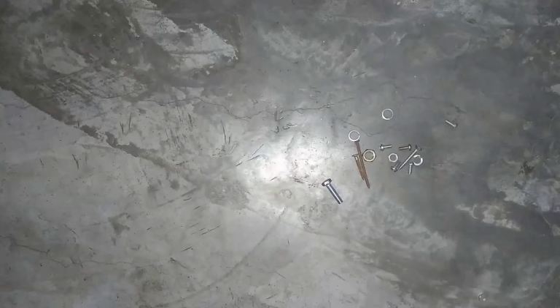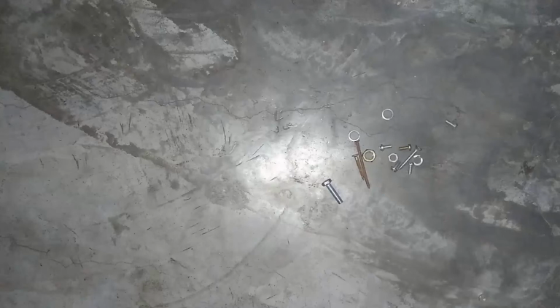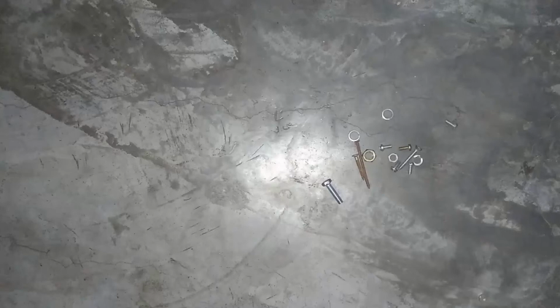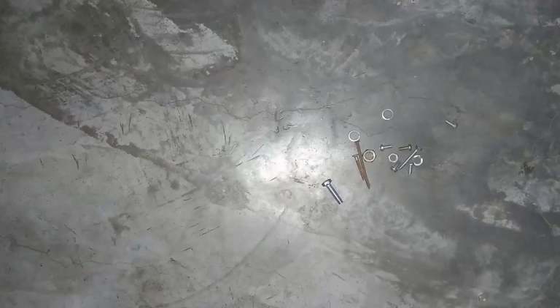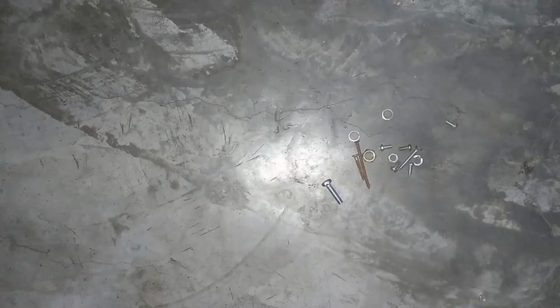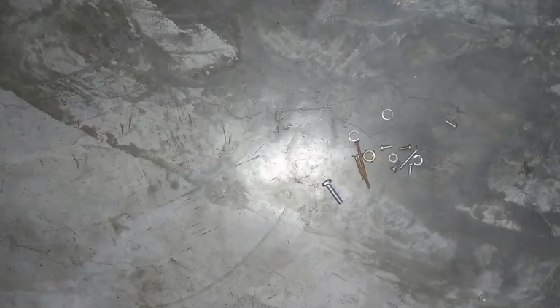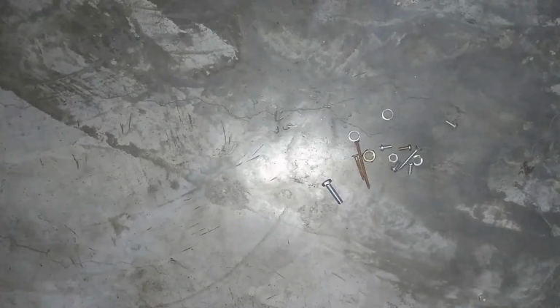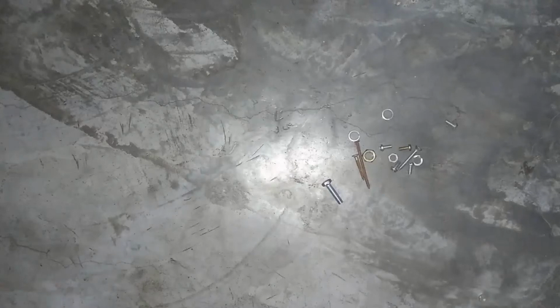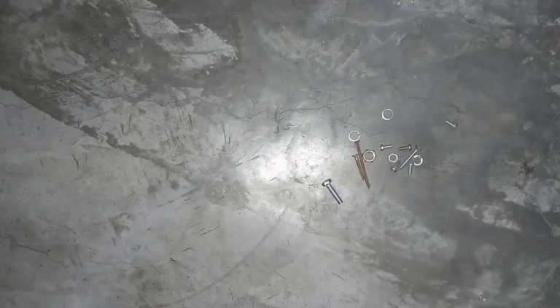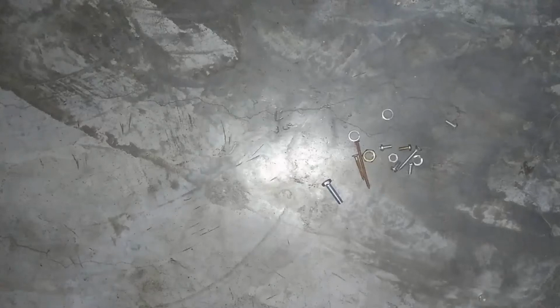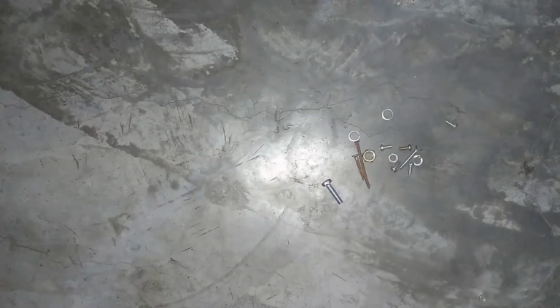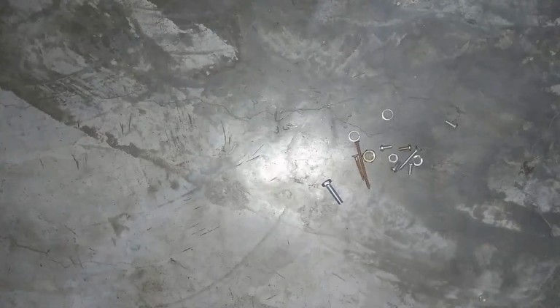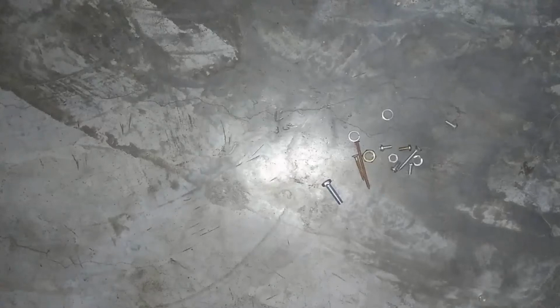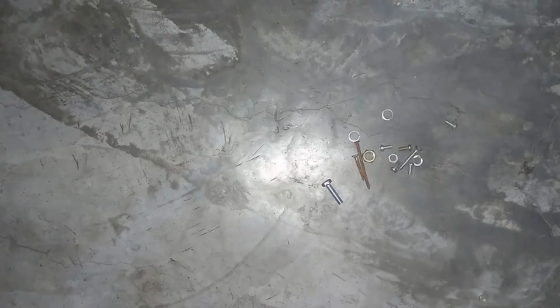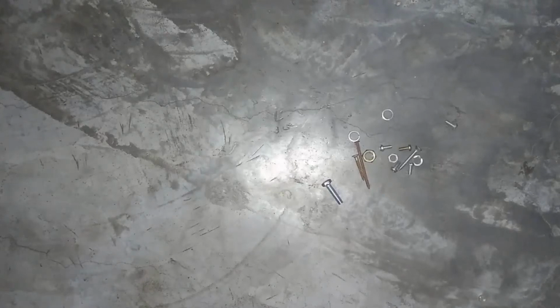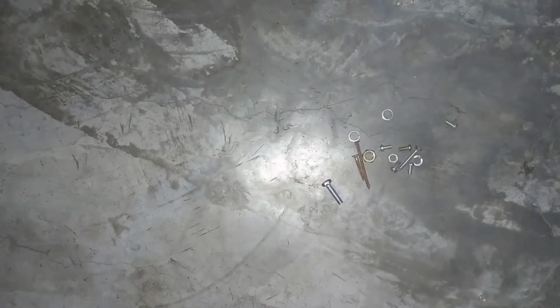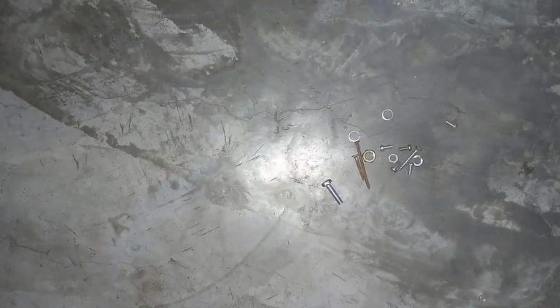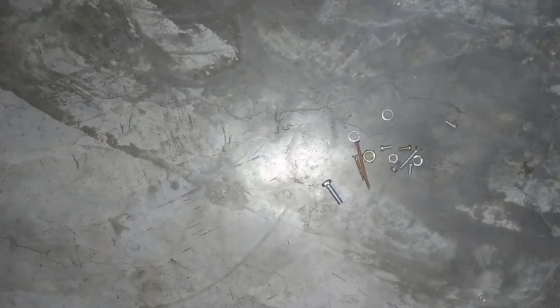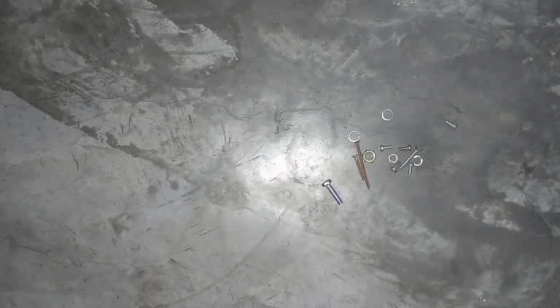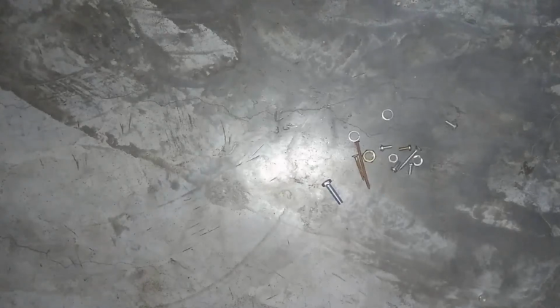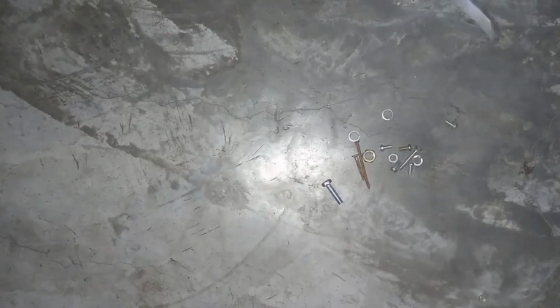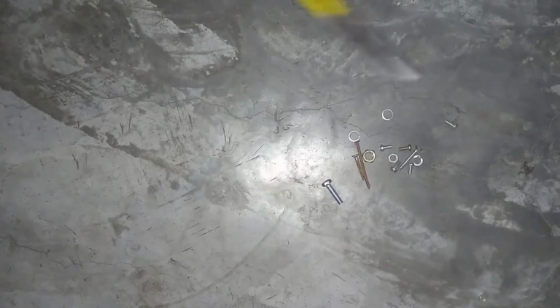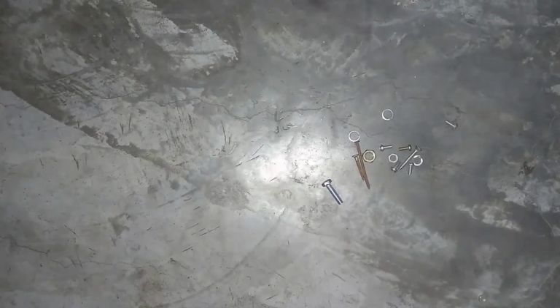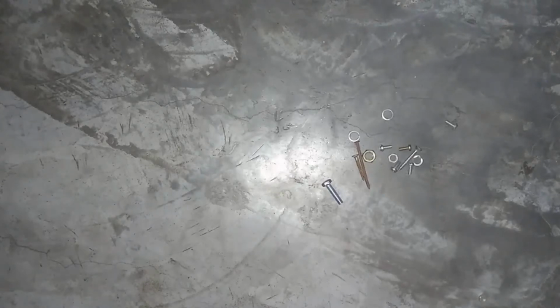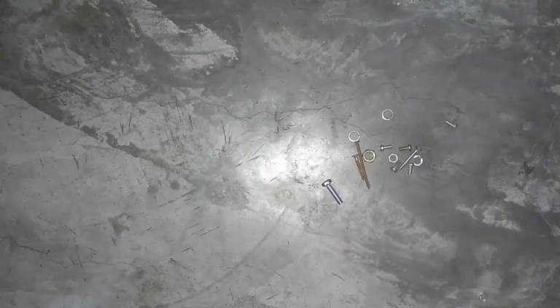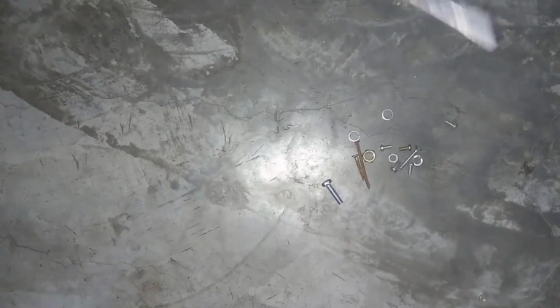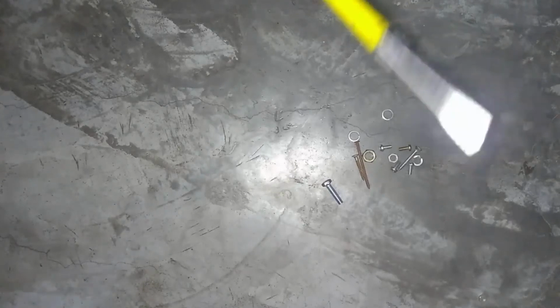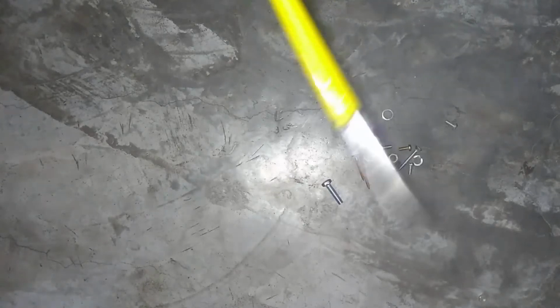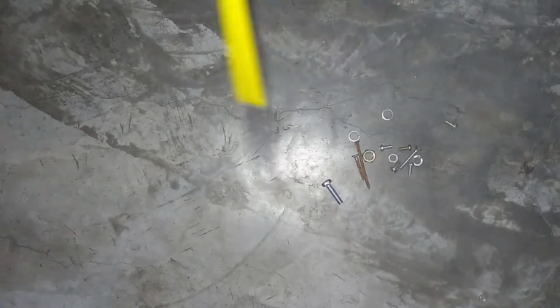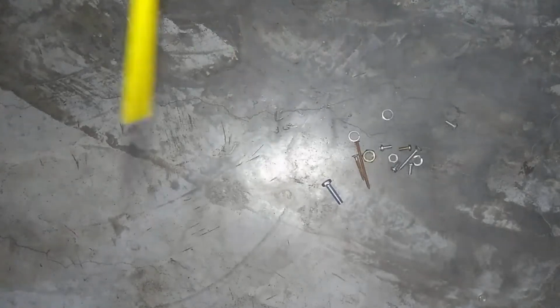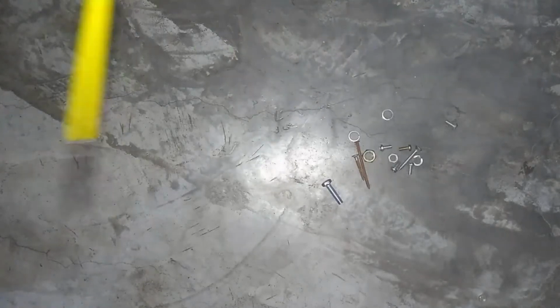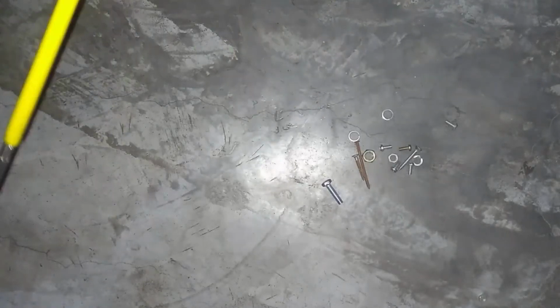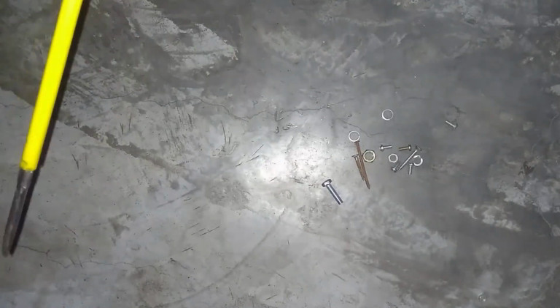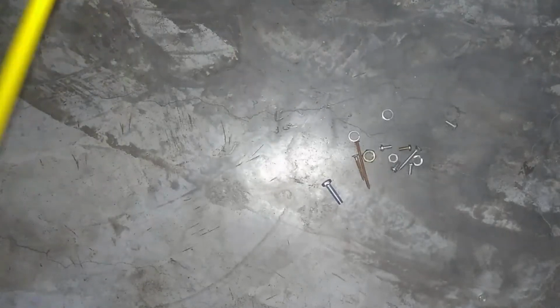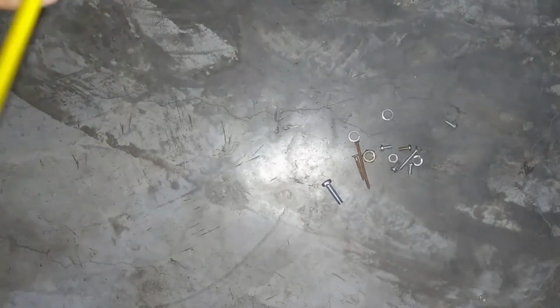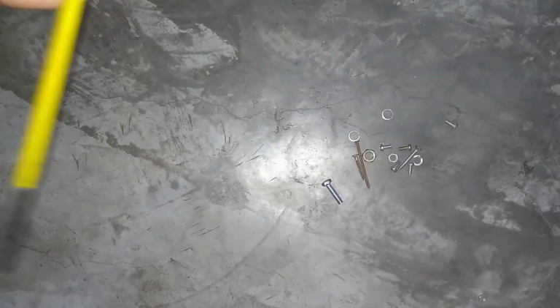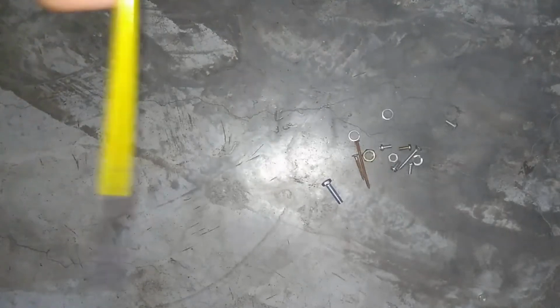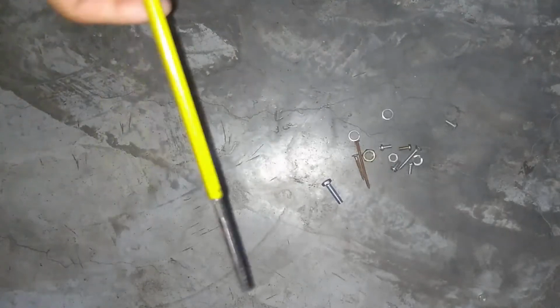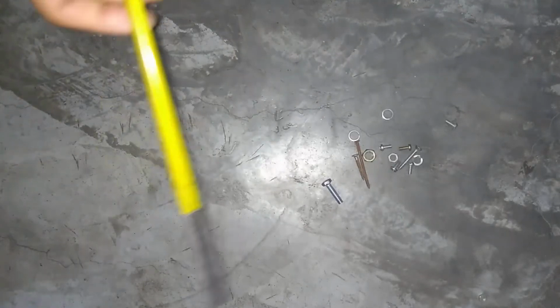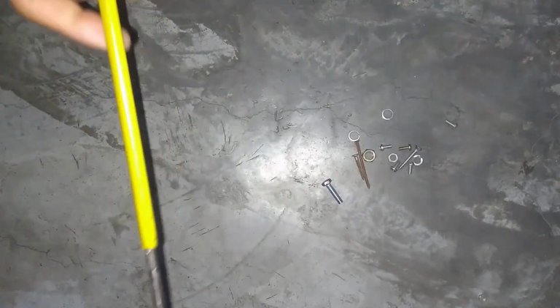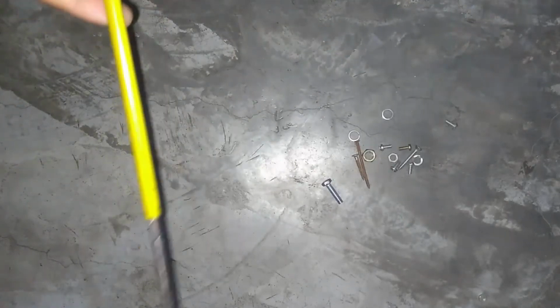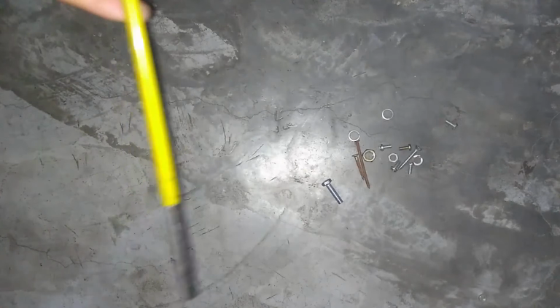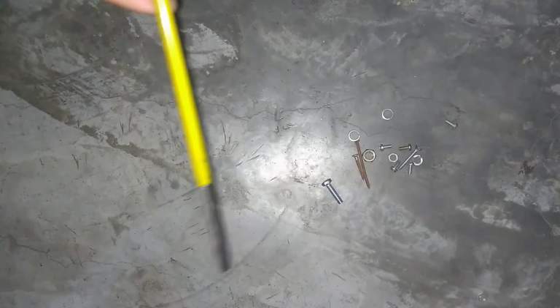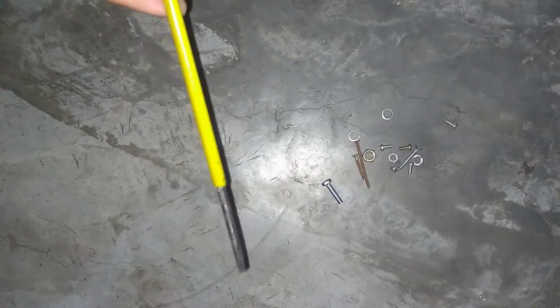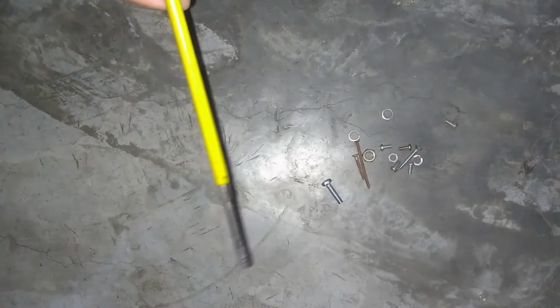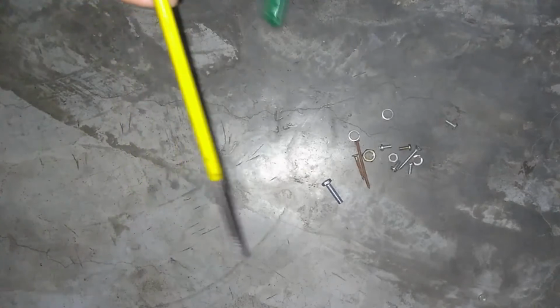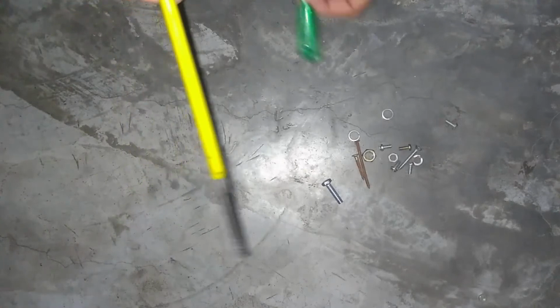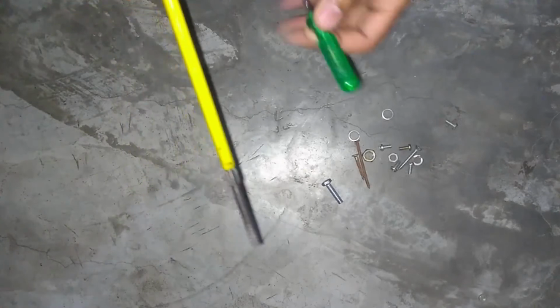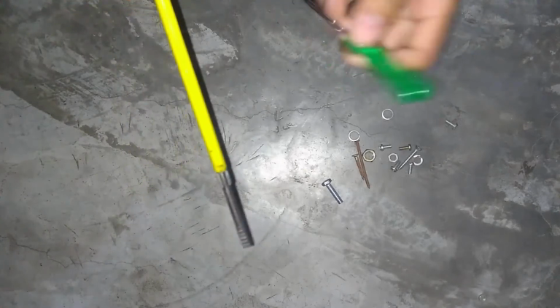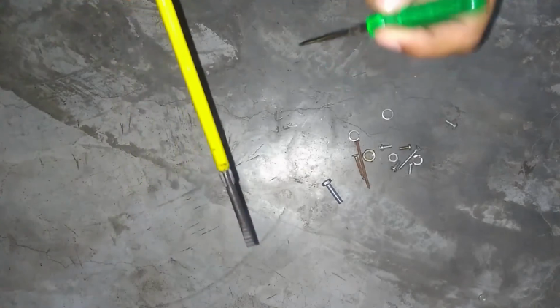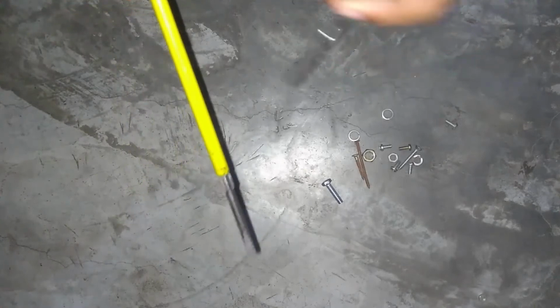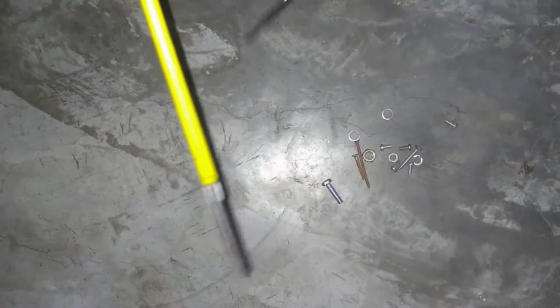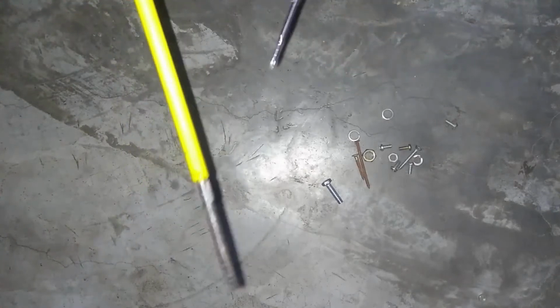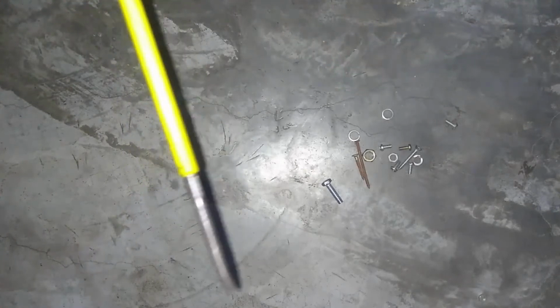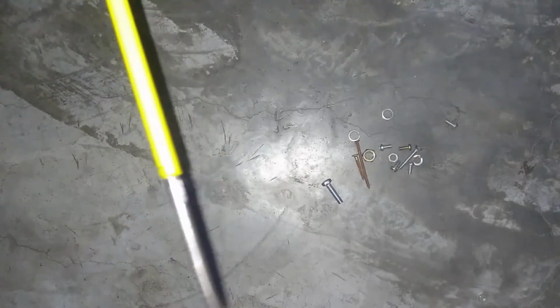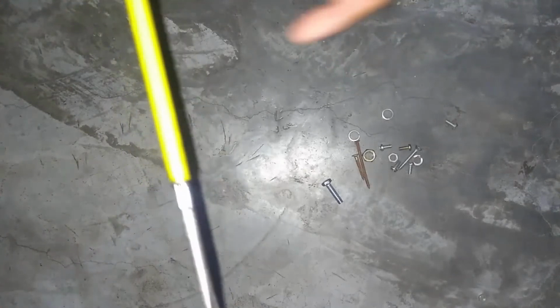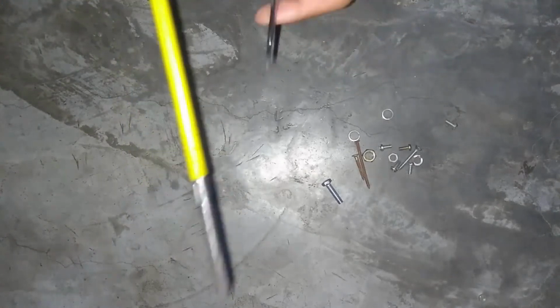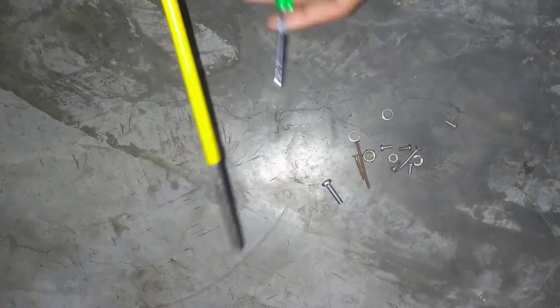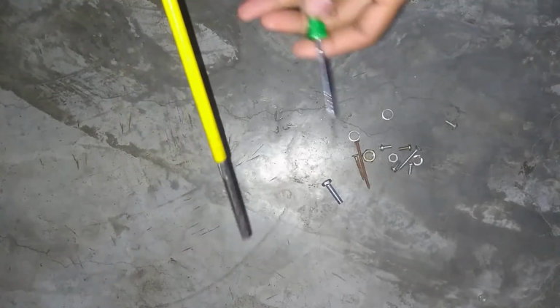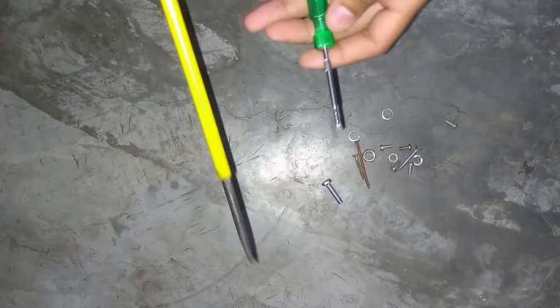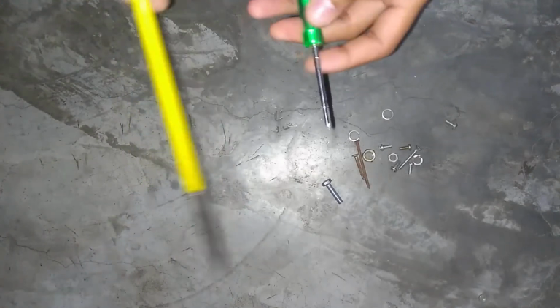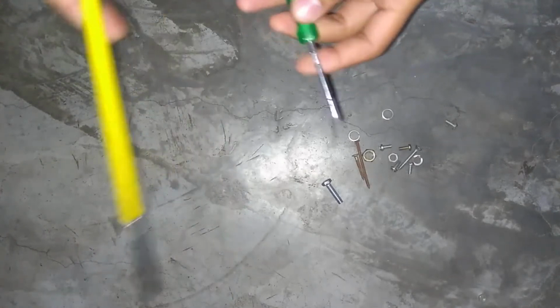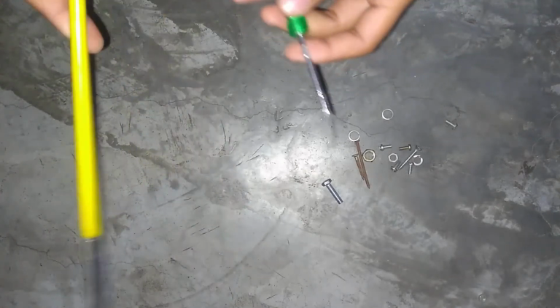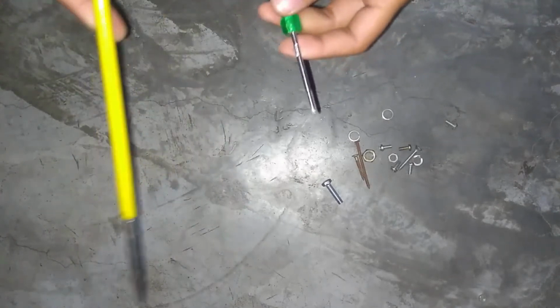Hello friends, today I am going to tell you how to make a magnet in a screwdriver.